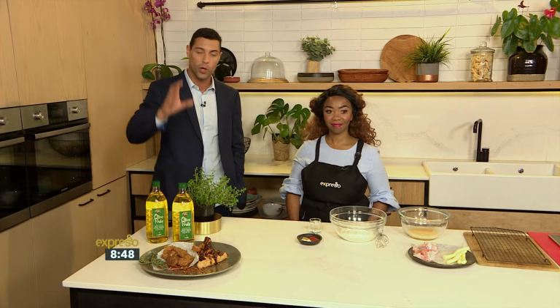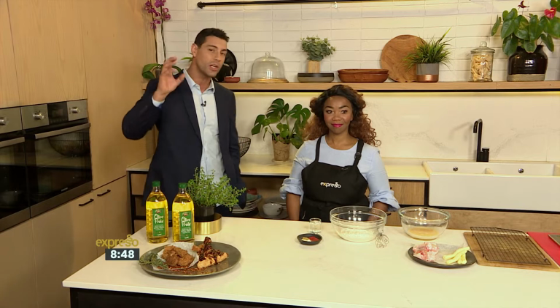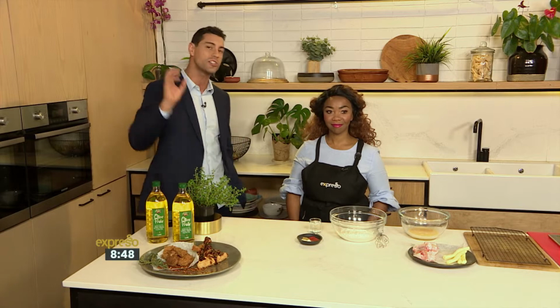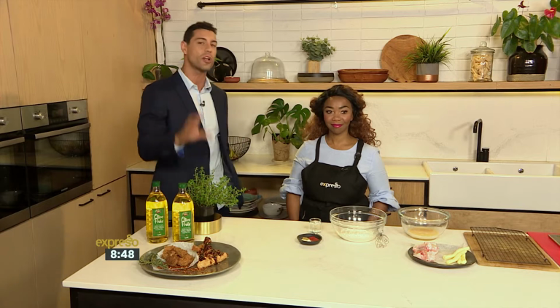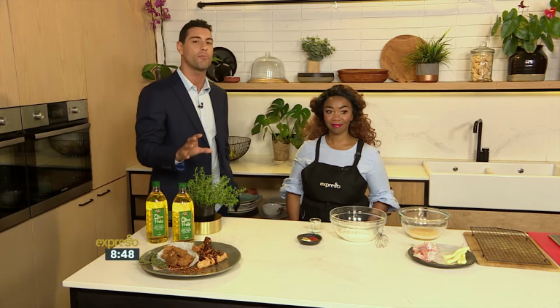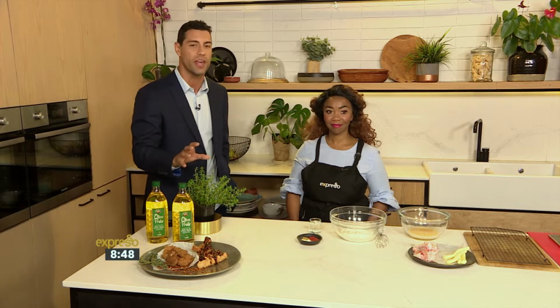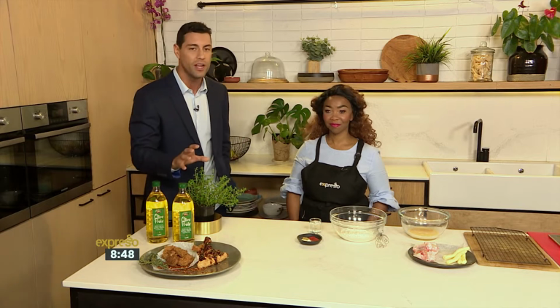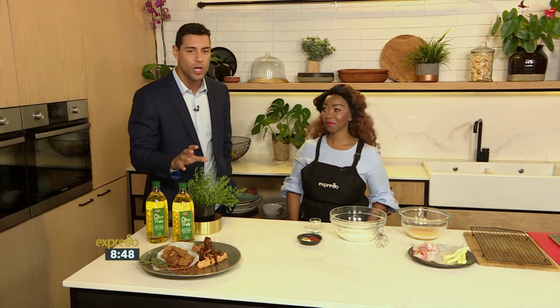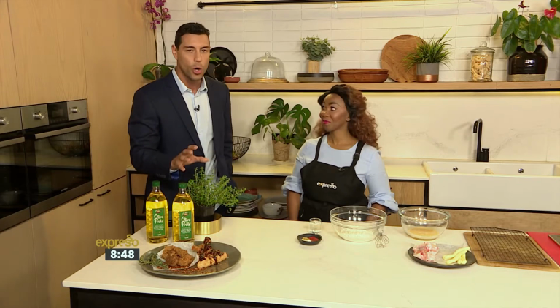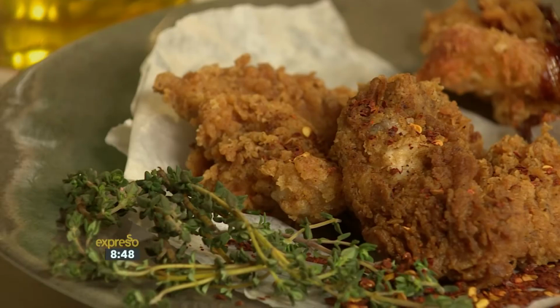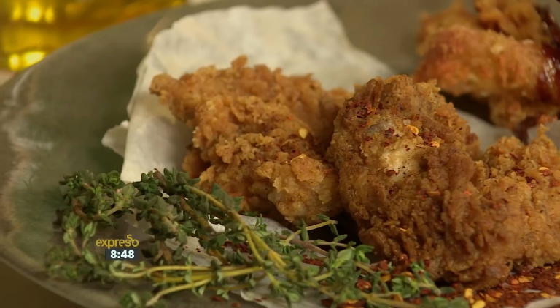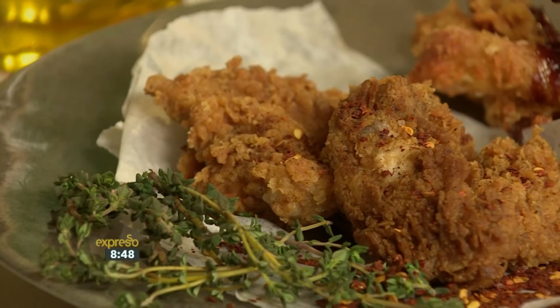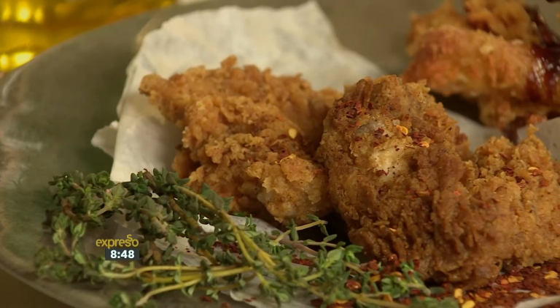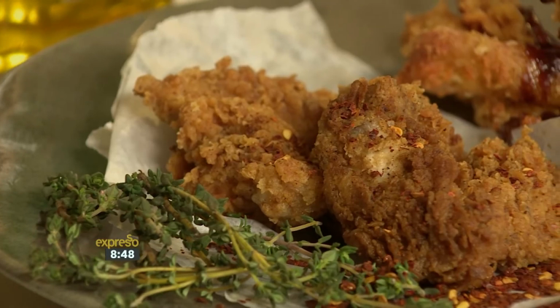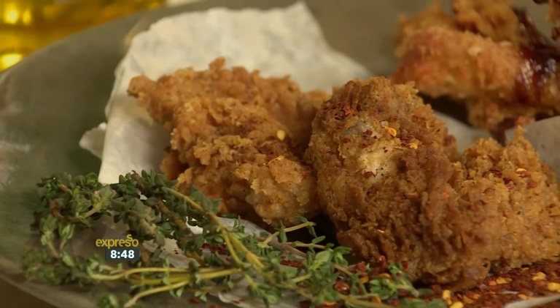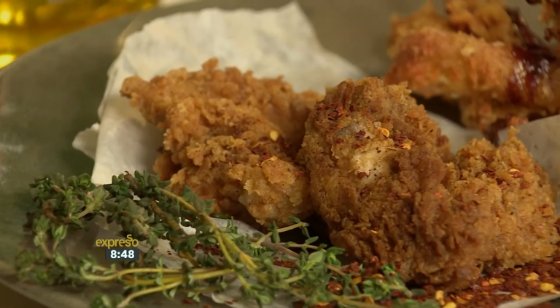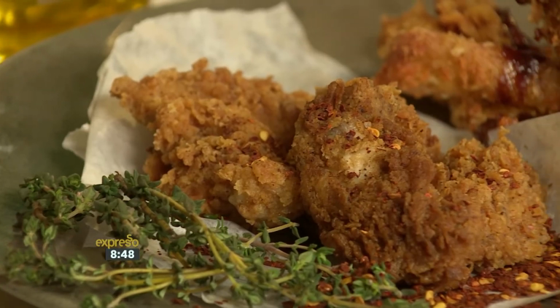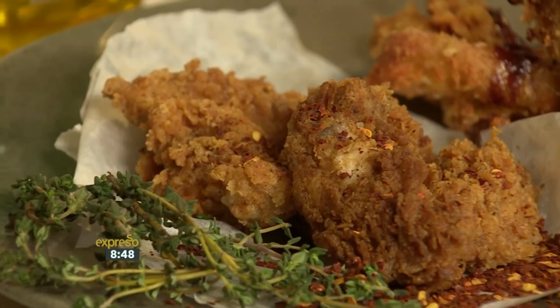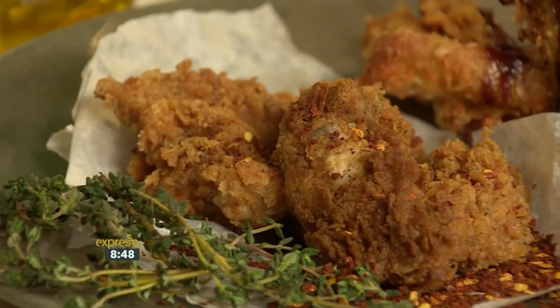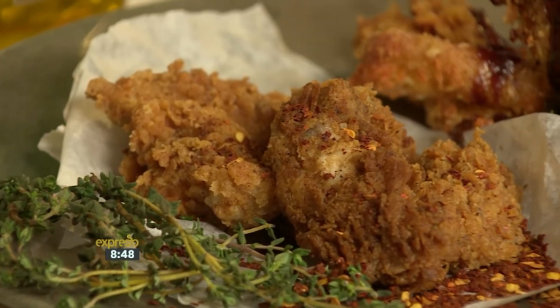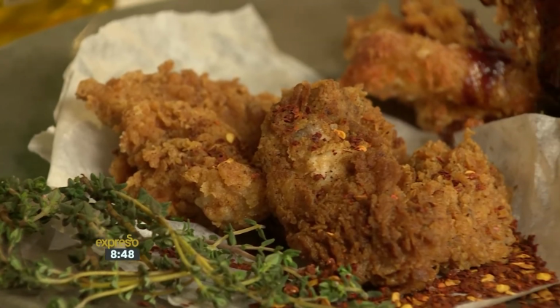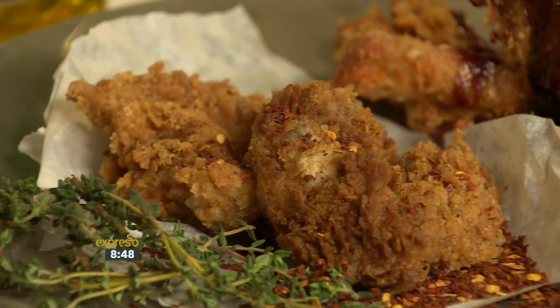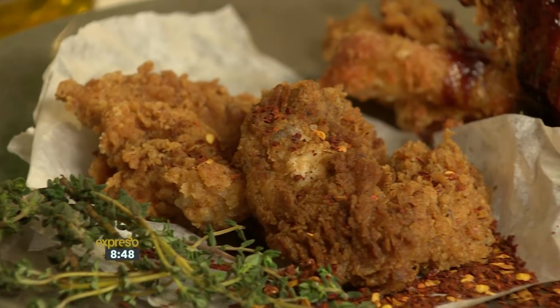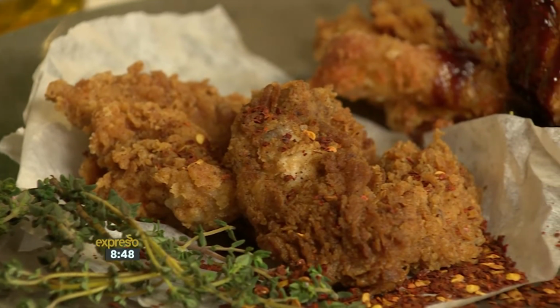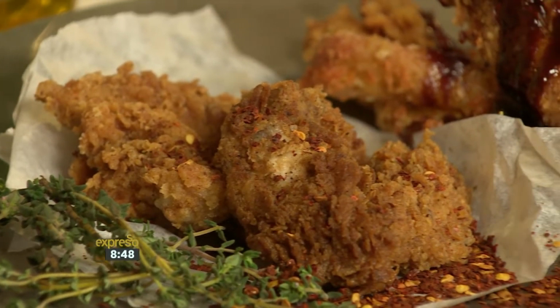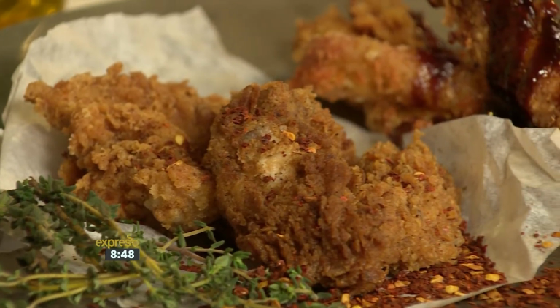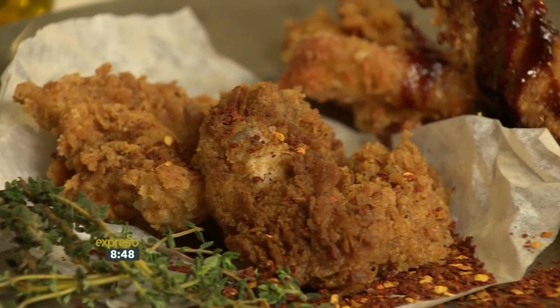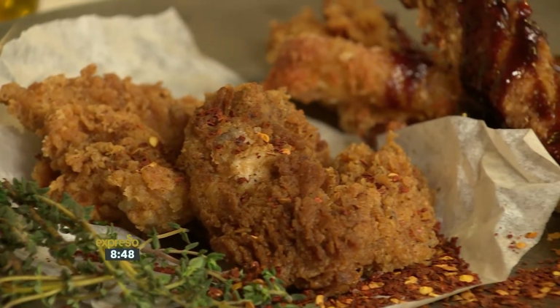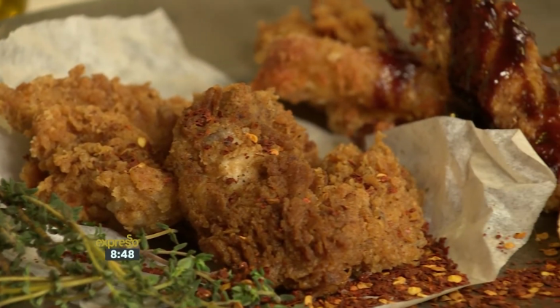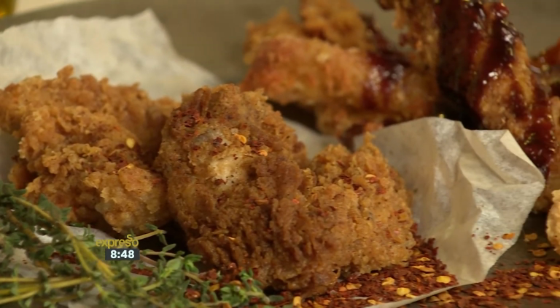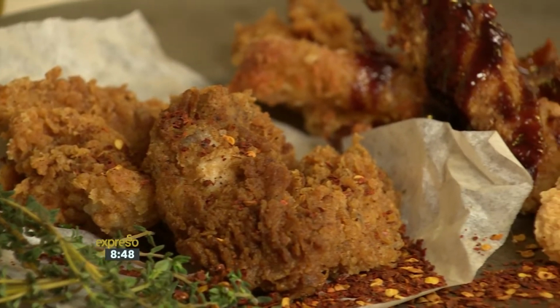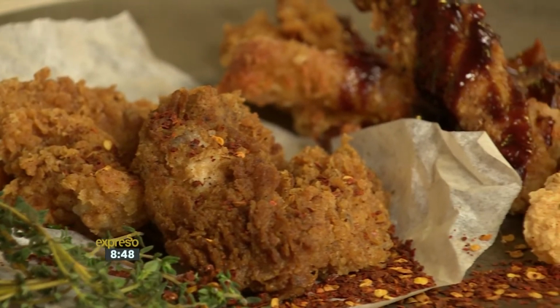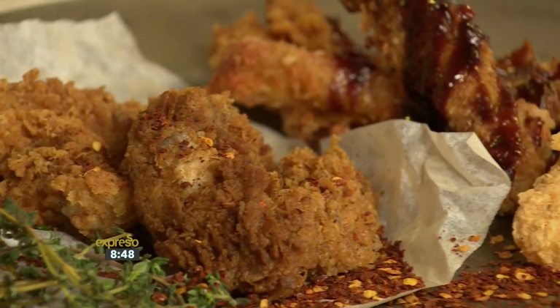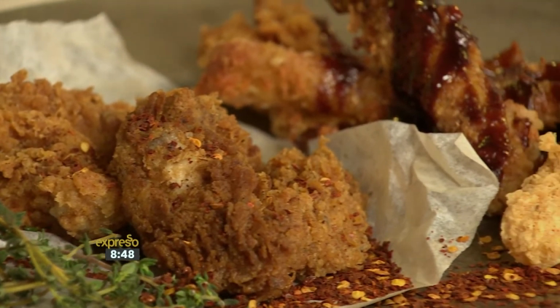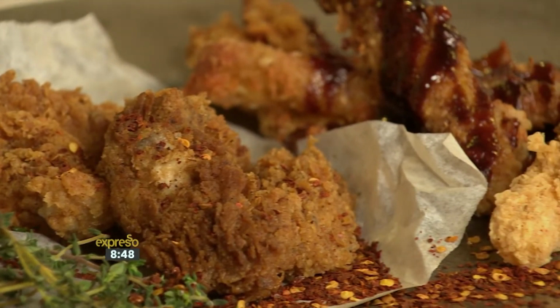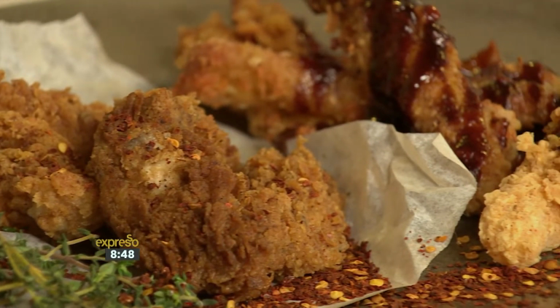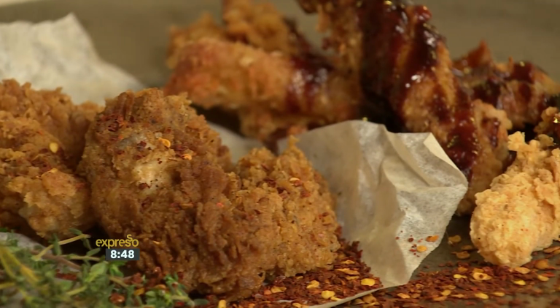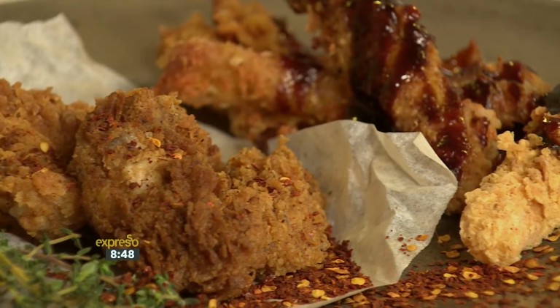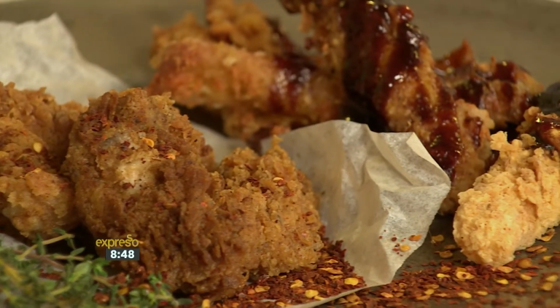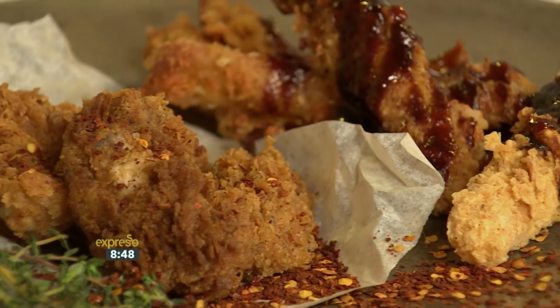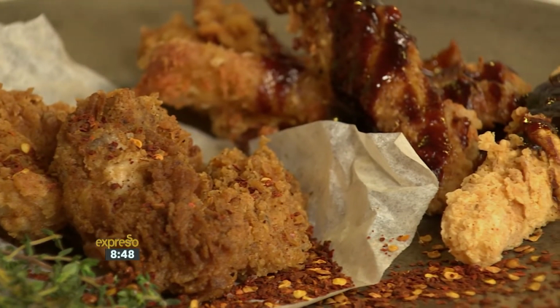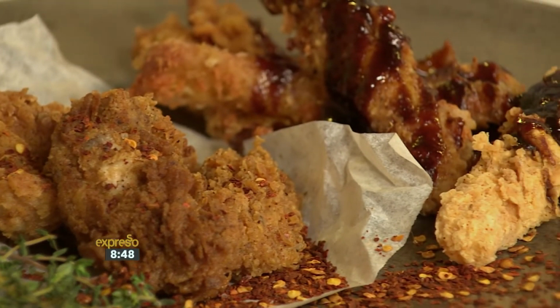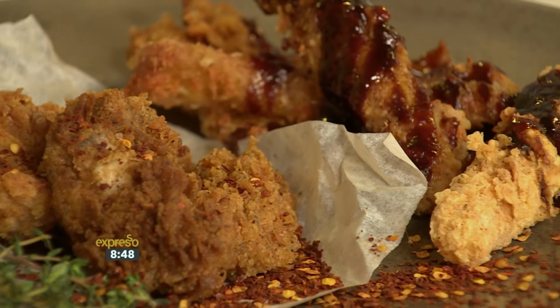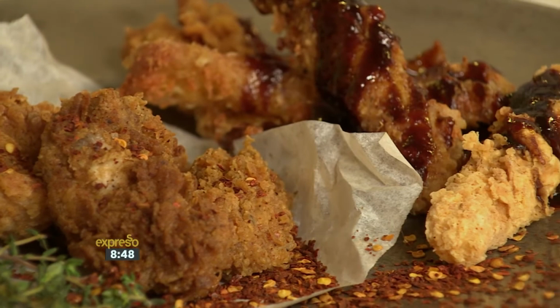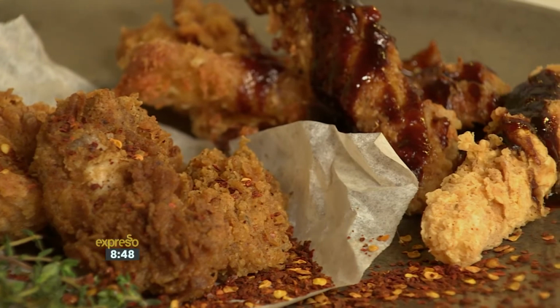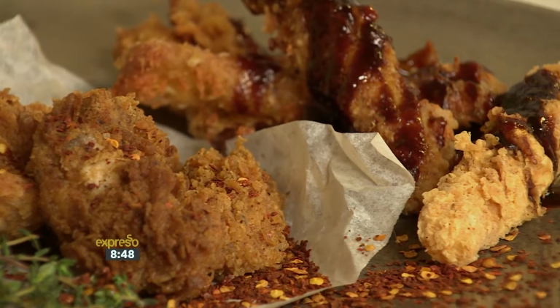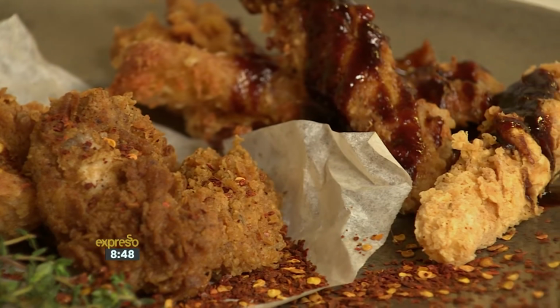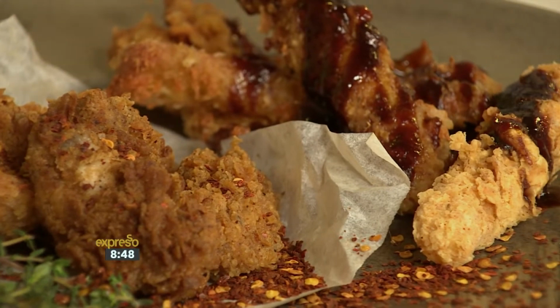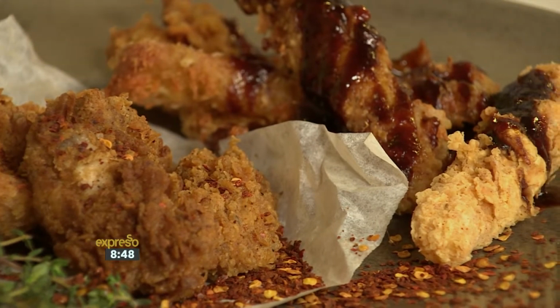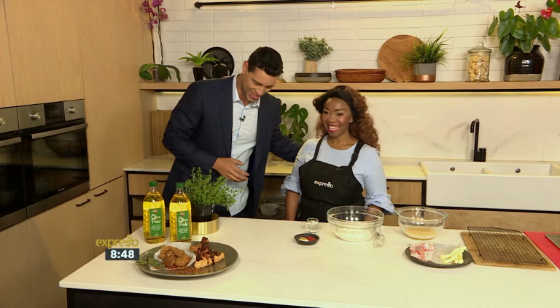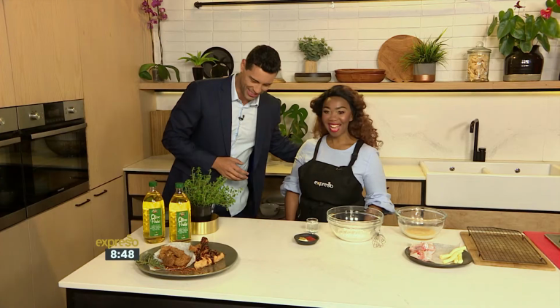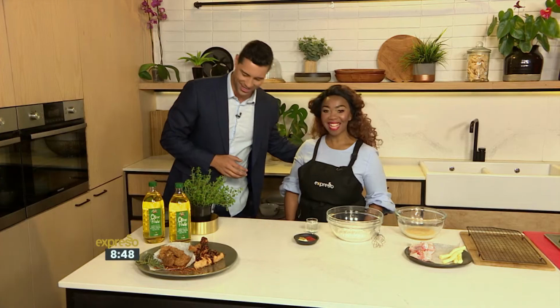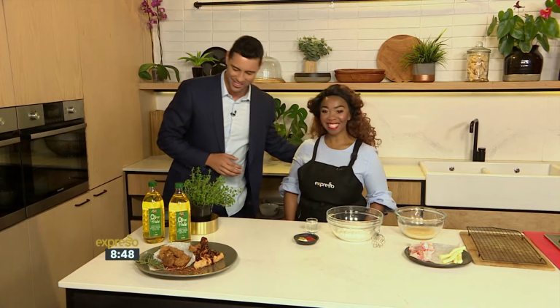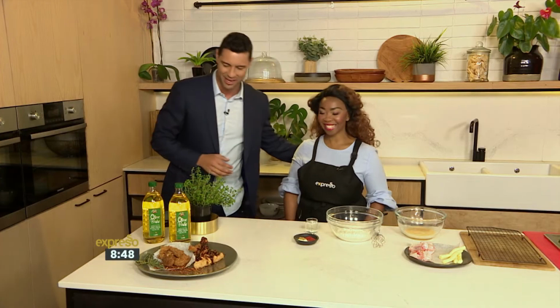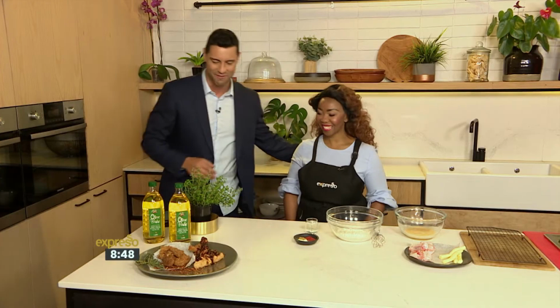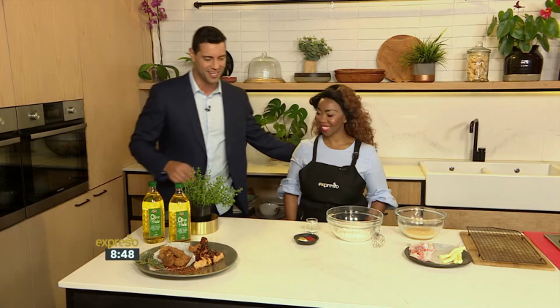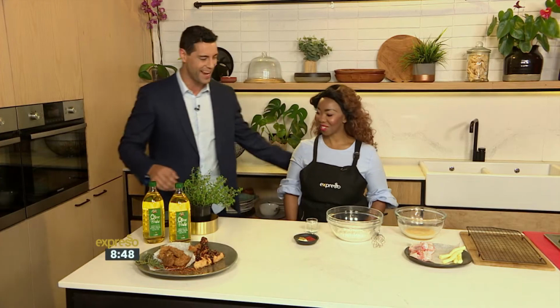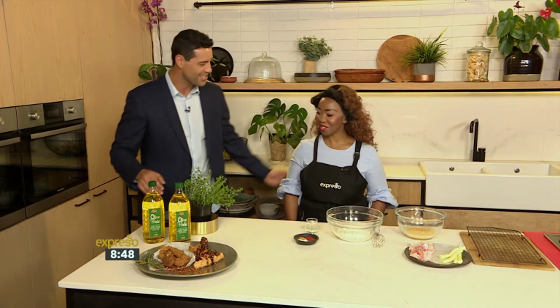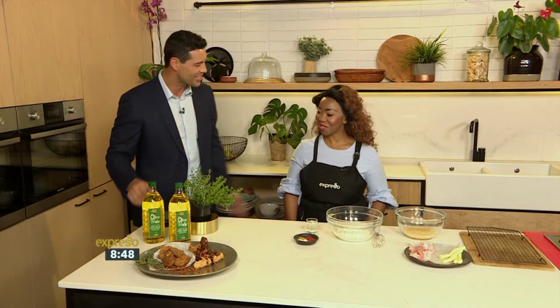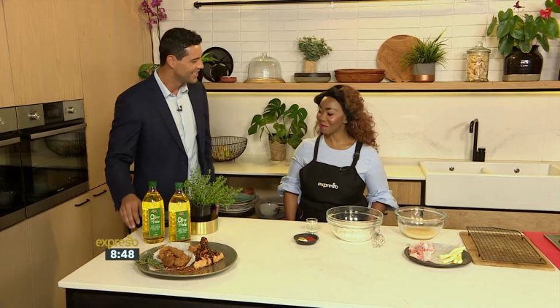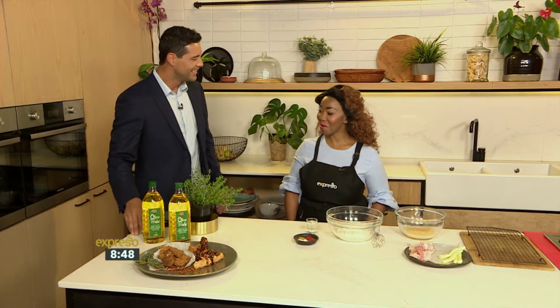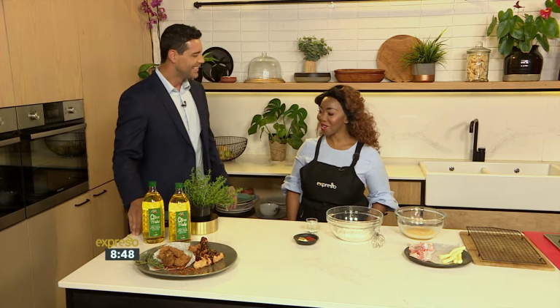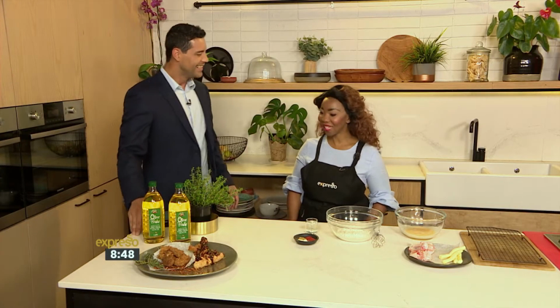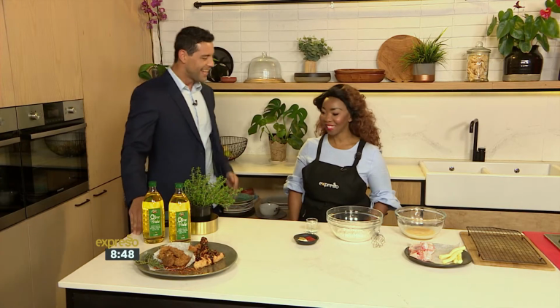But we are not going to stop there, we are going to add some buffalo wings to the mix. And the lovely lady who is preparing all of this, Chef Tash. Hello Chef Tash. Good morning.